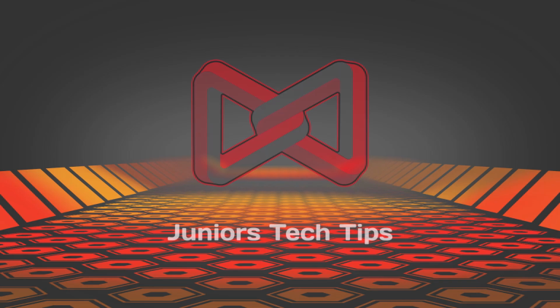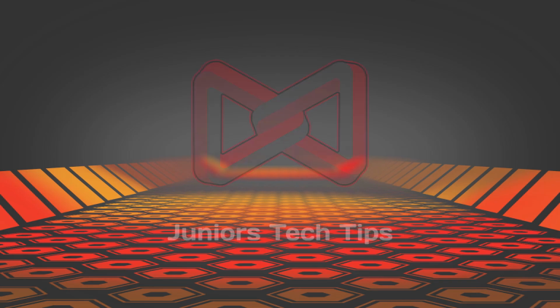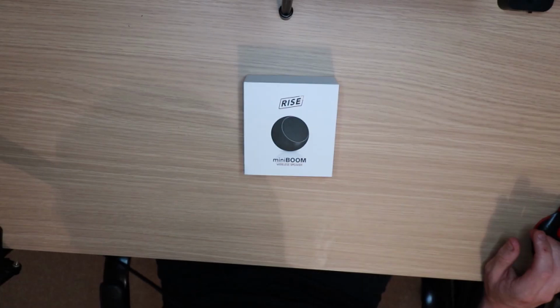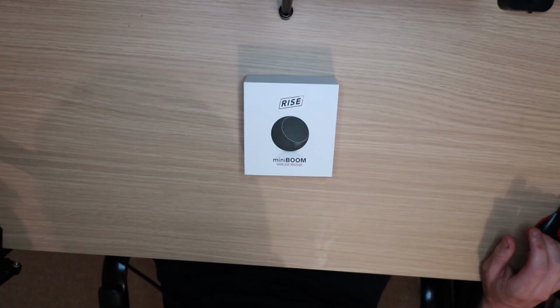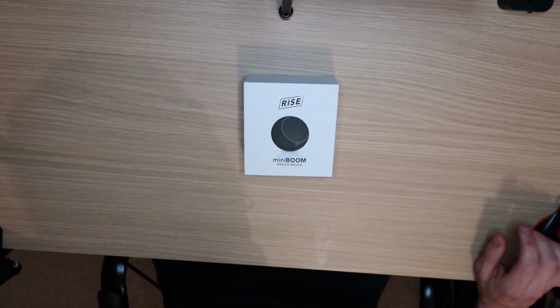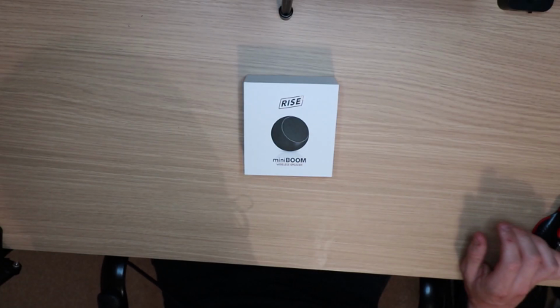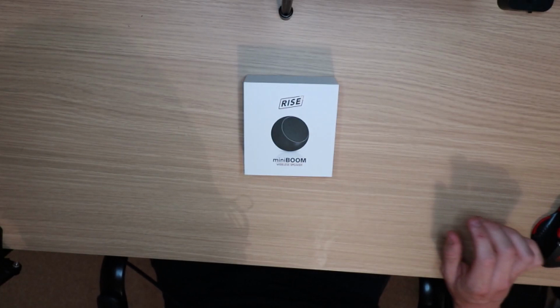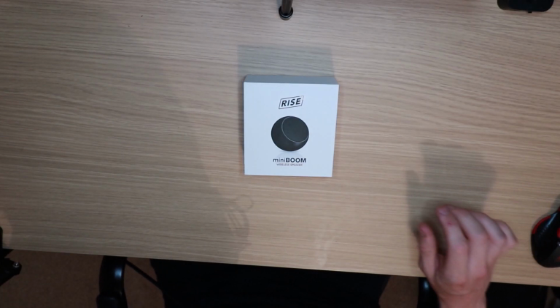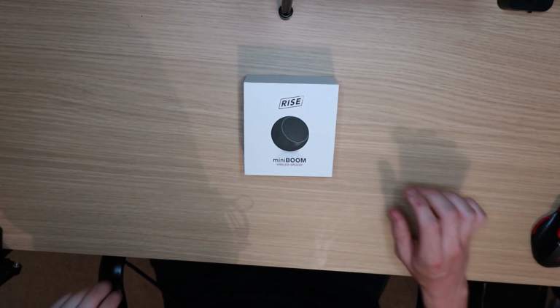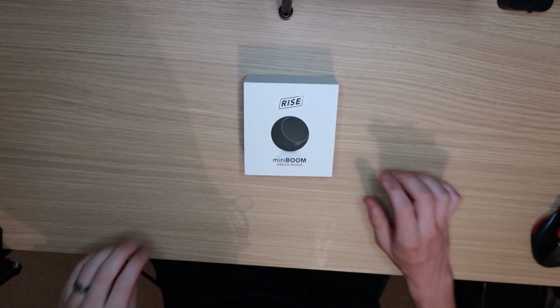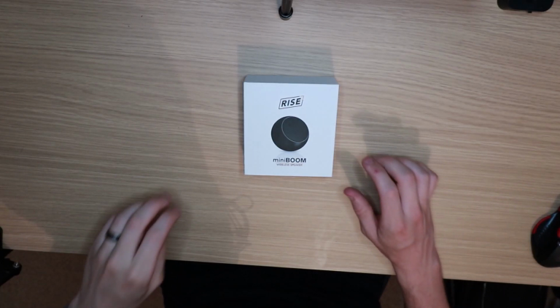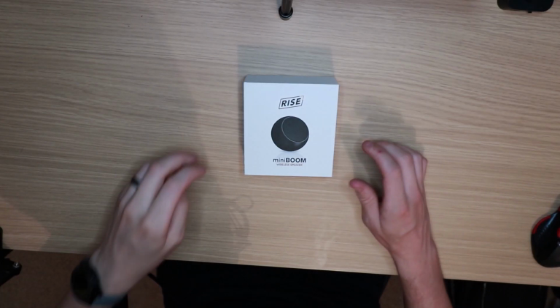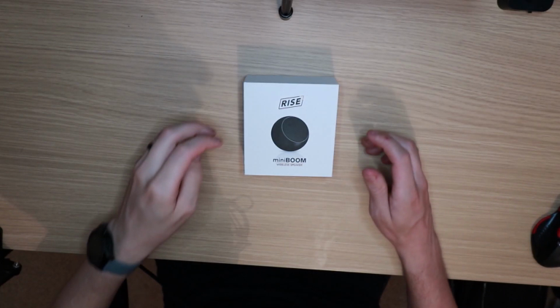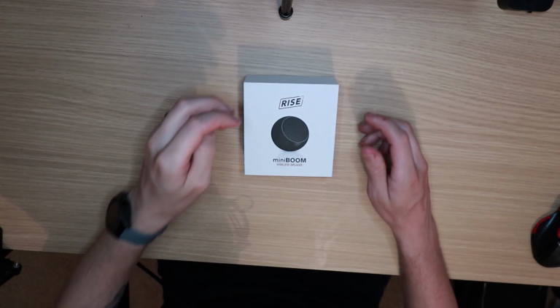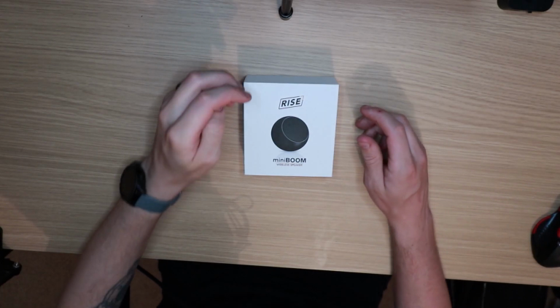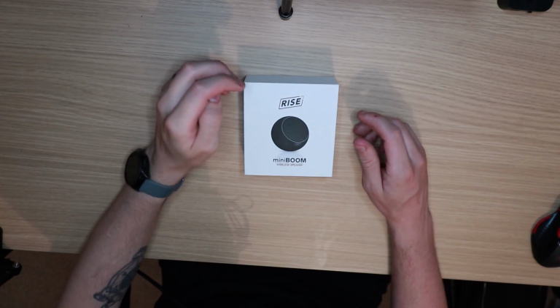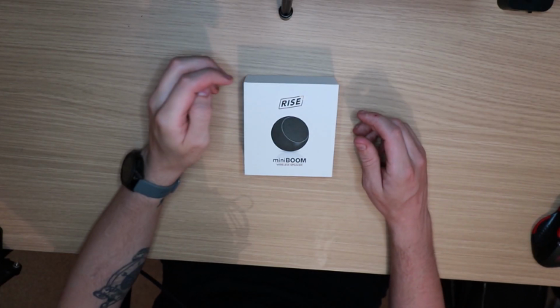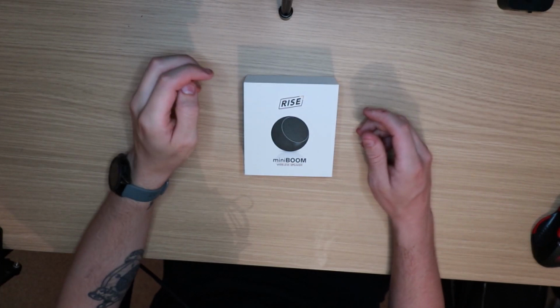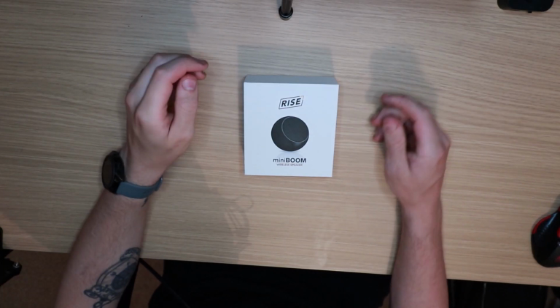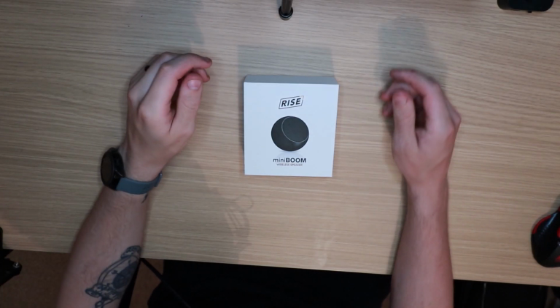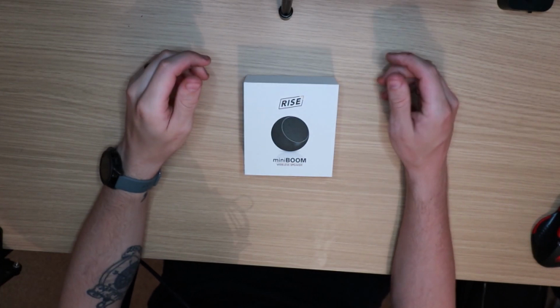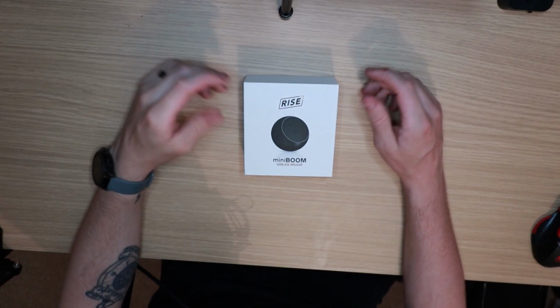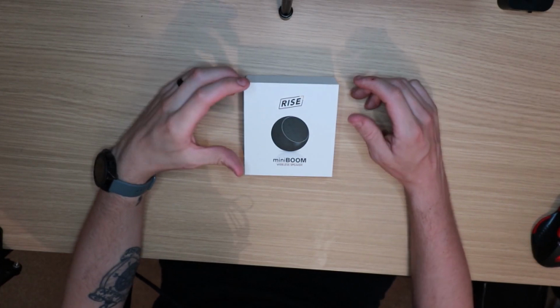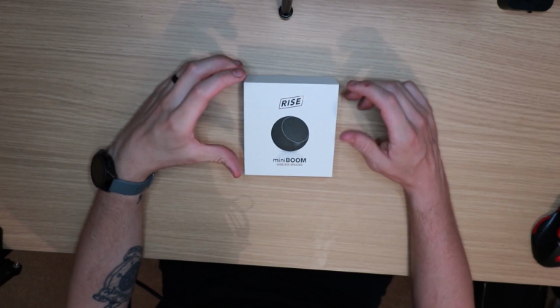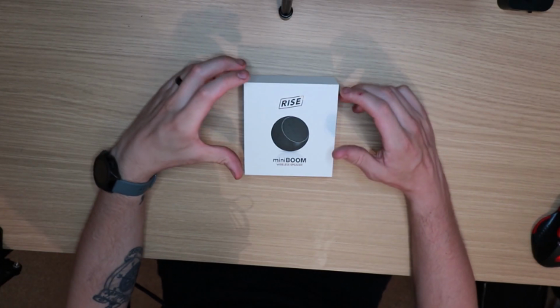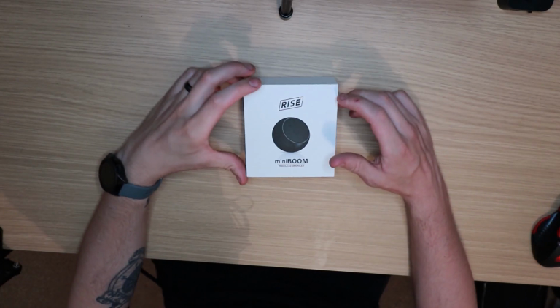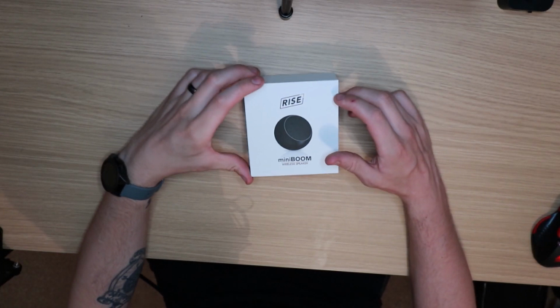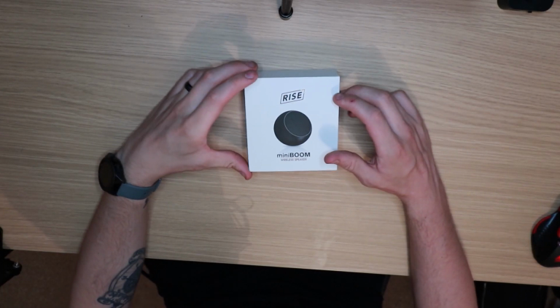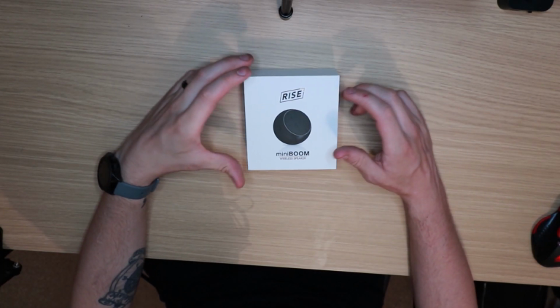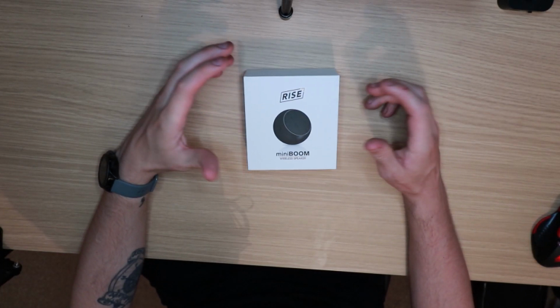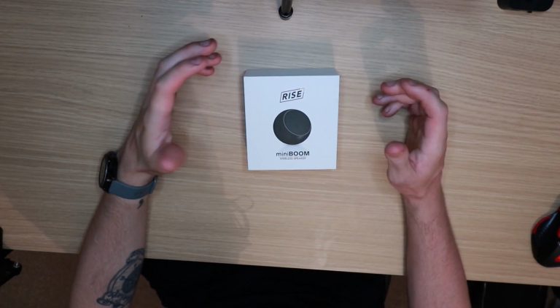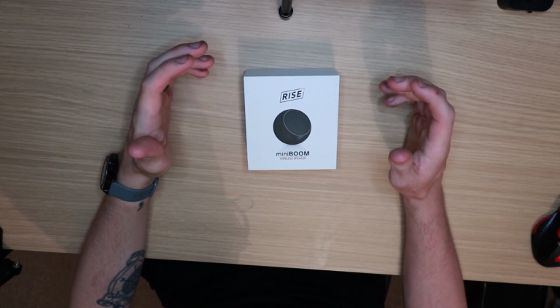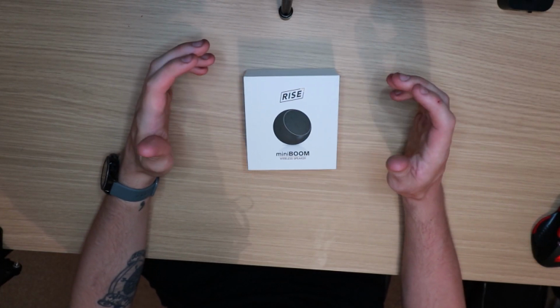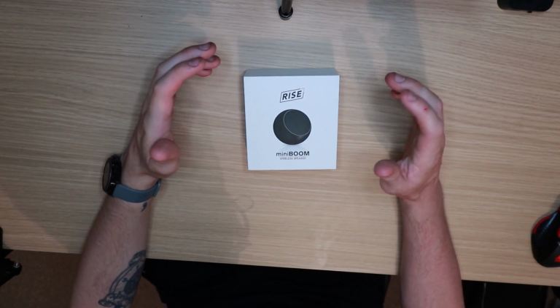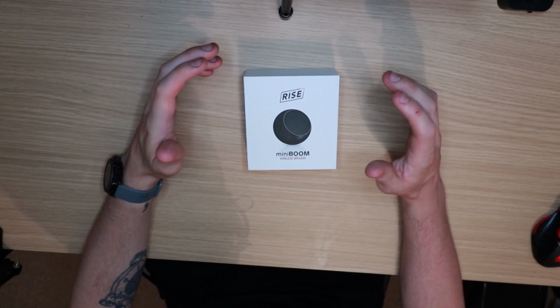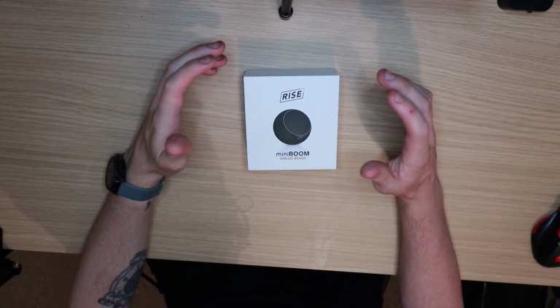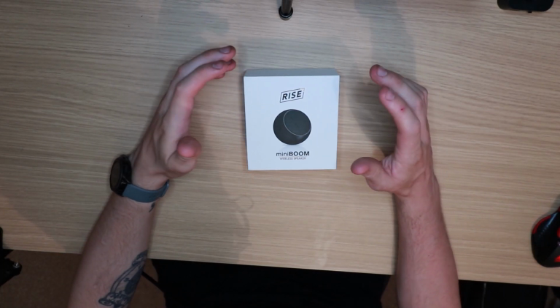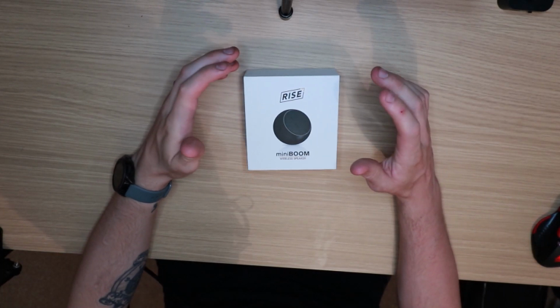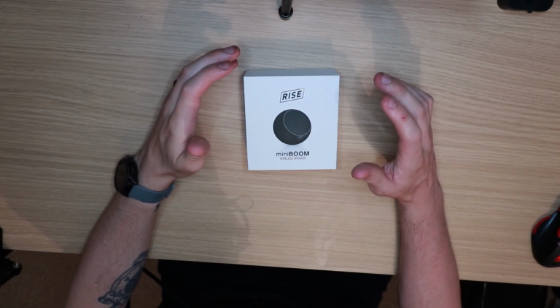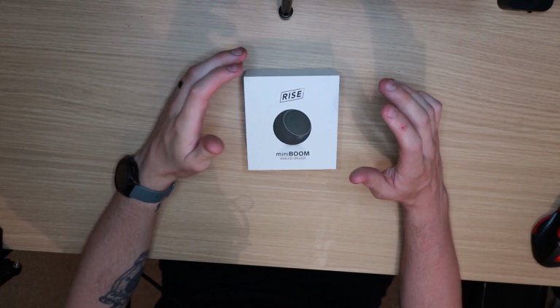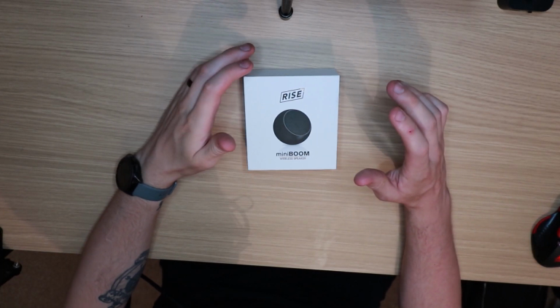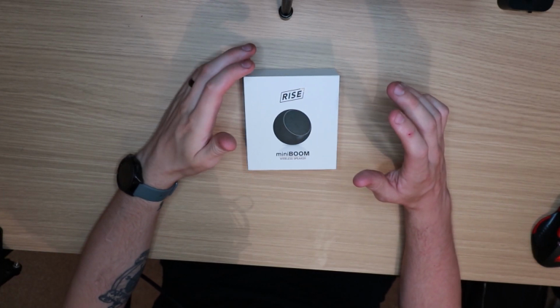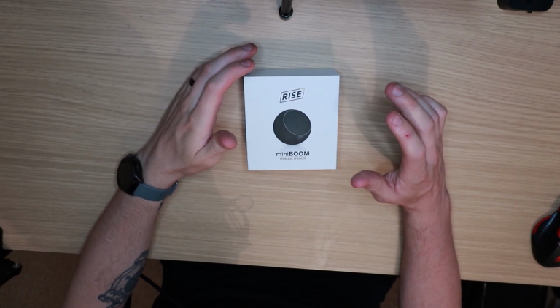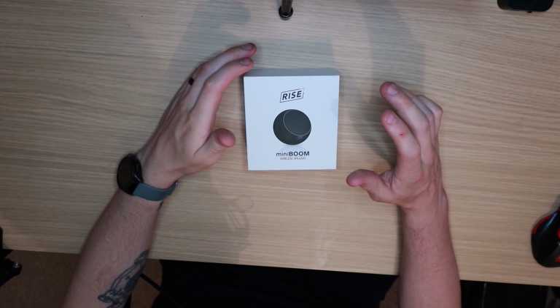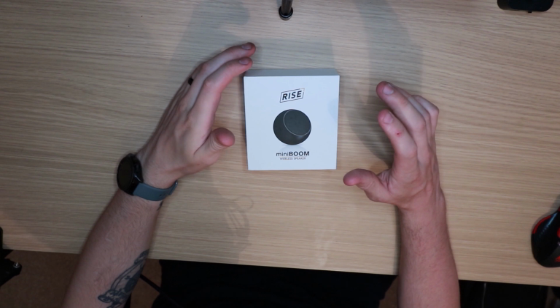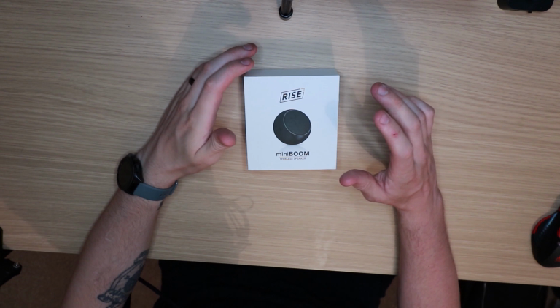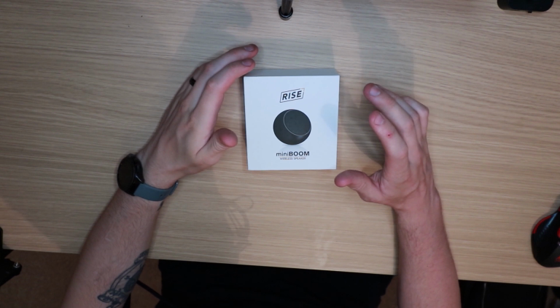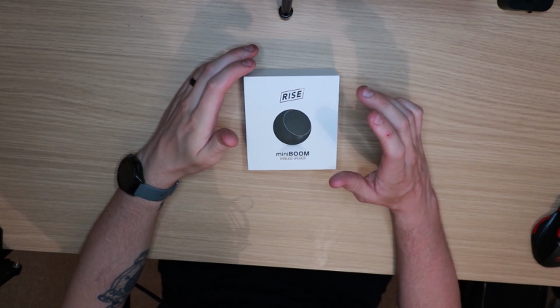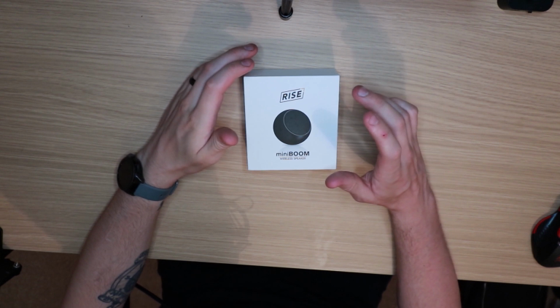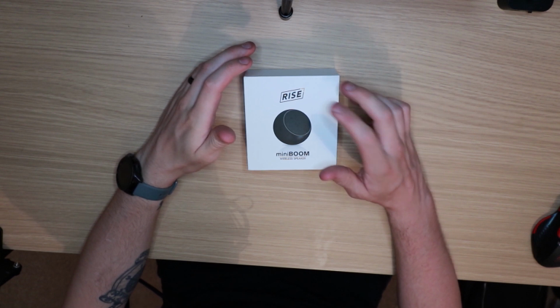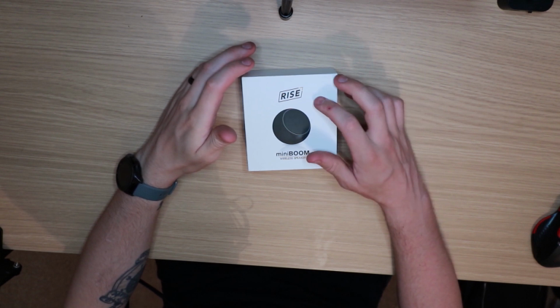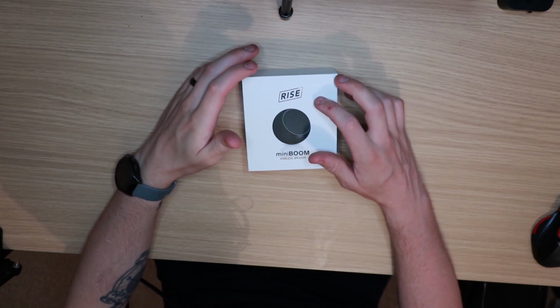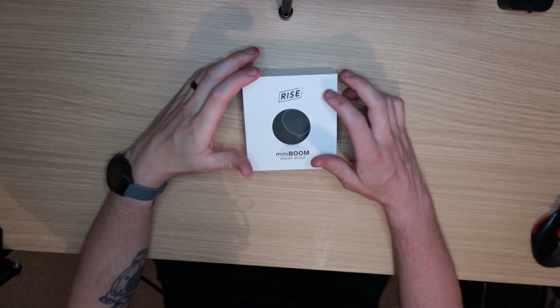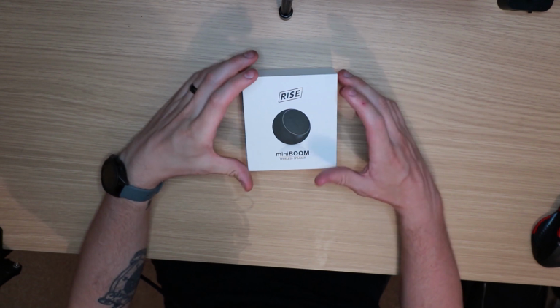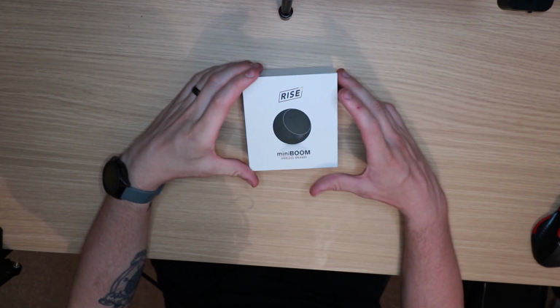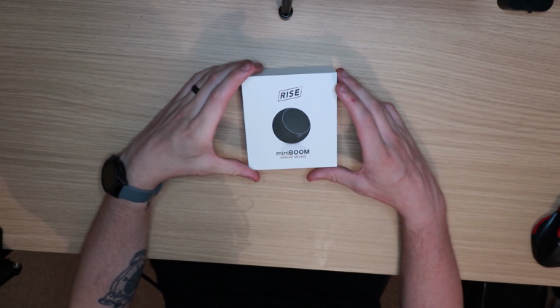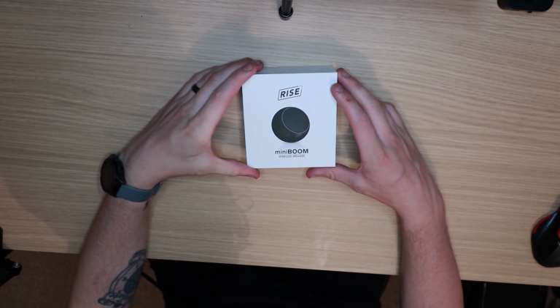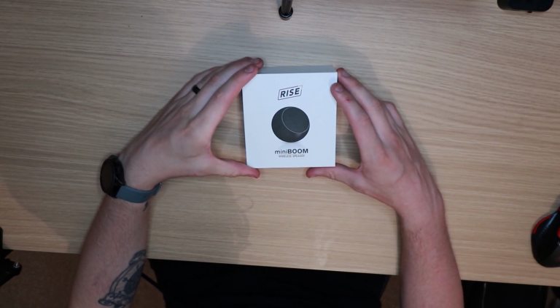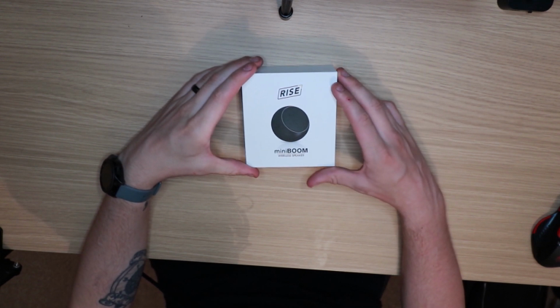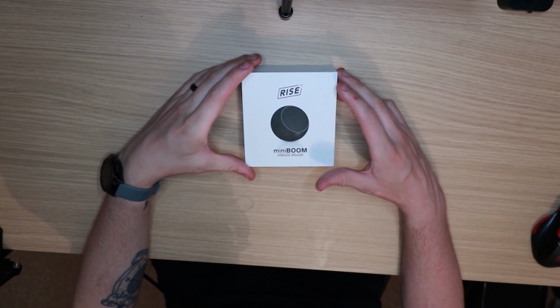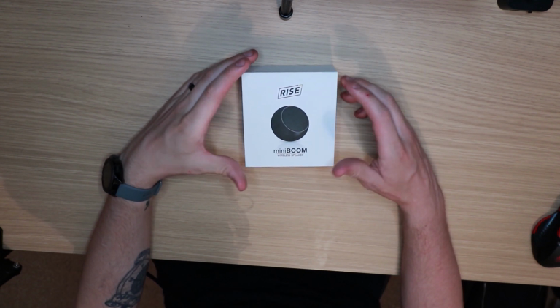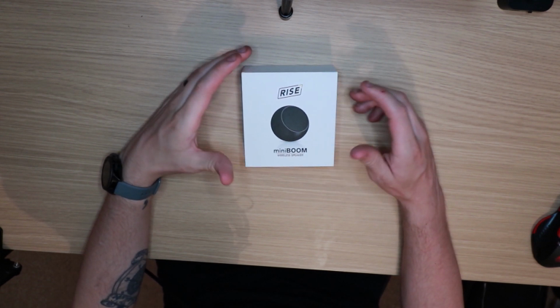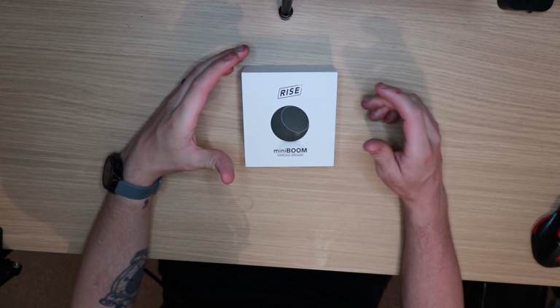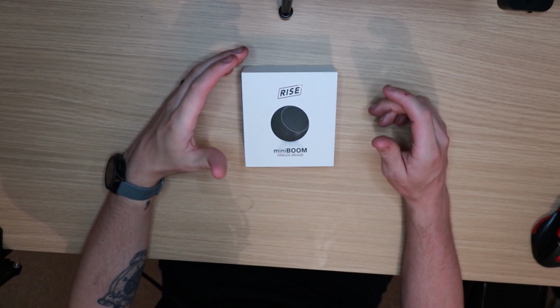So guys, what we're going to be doing is having a look at and unboxing the Ryze Mini Boom wireless speaker.